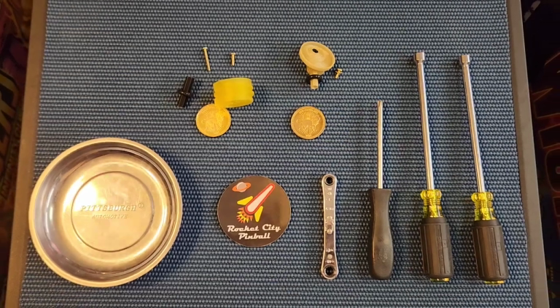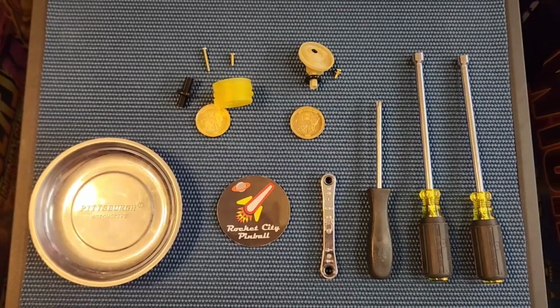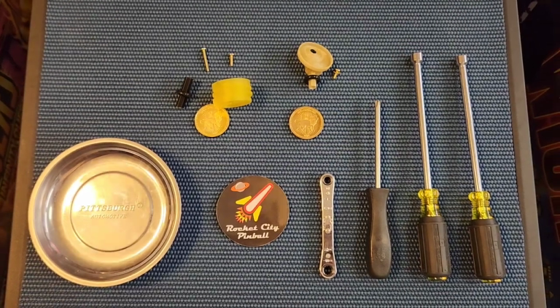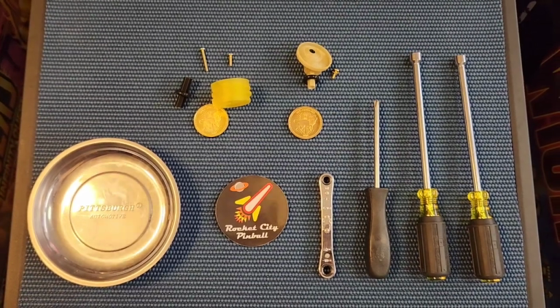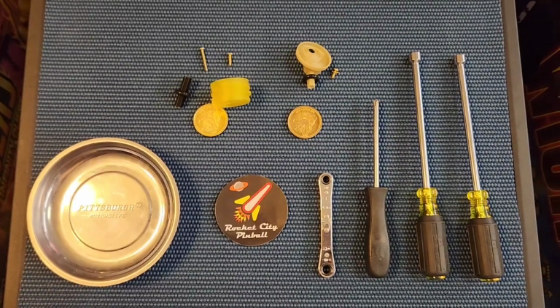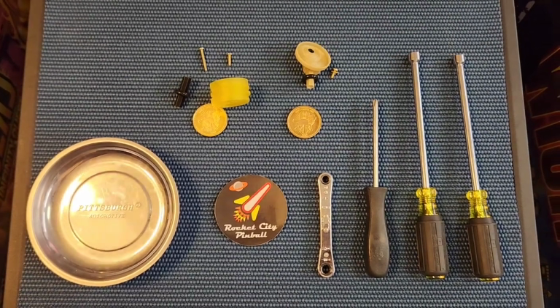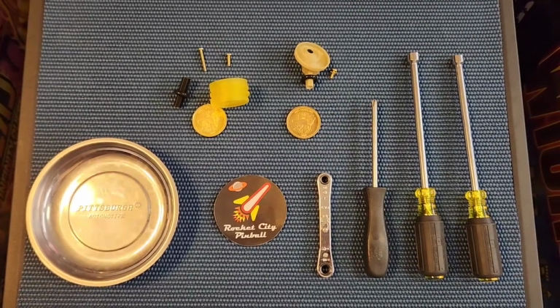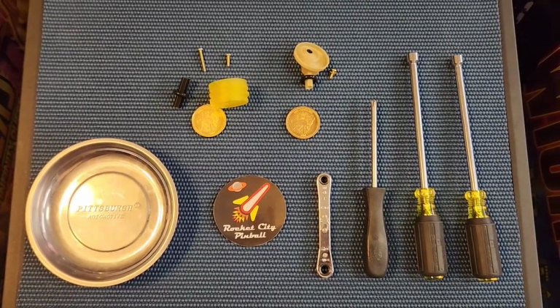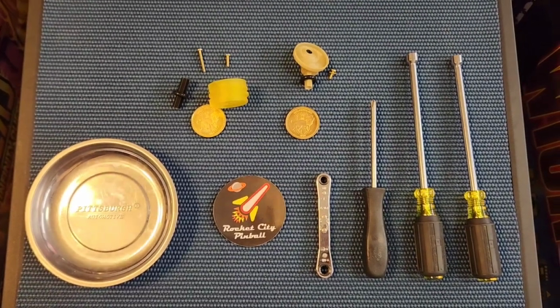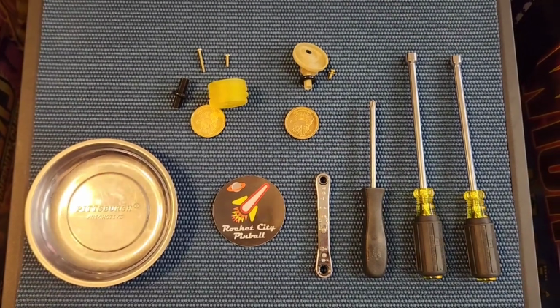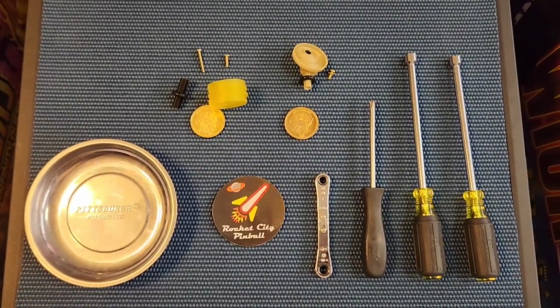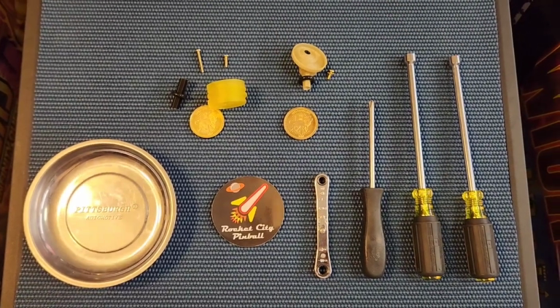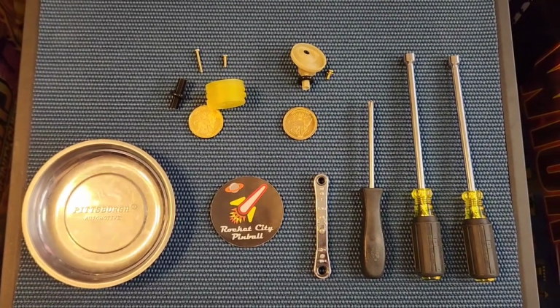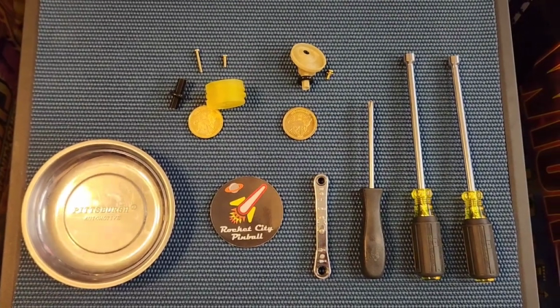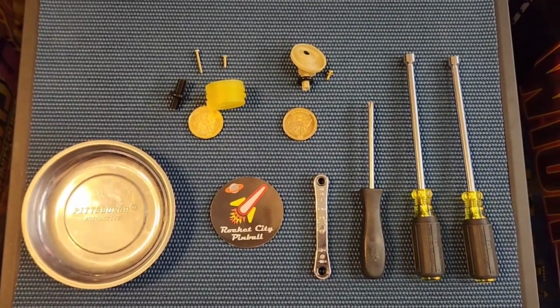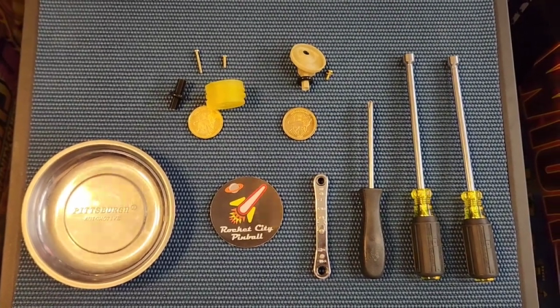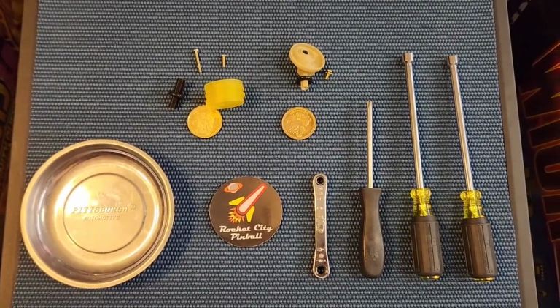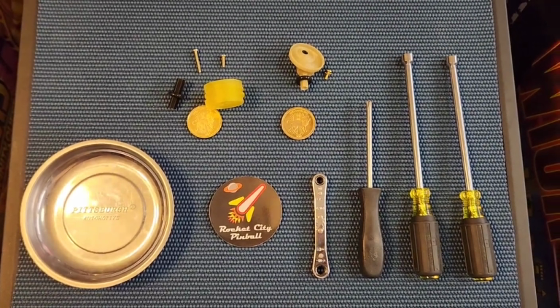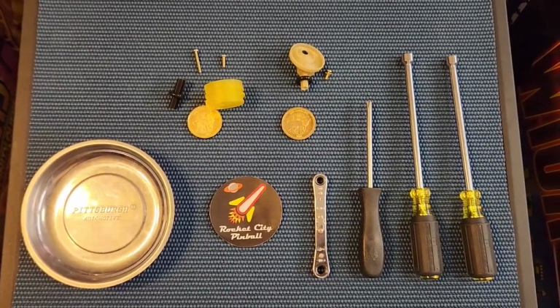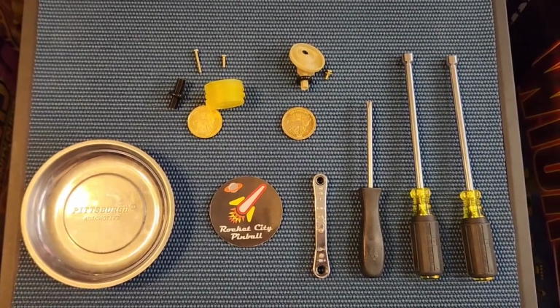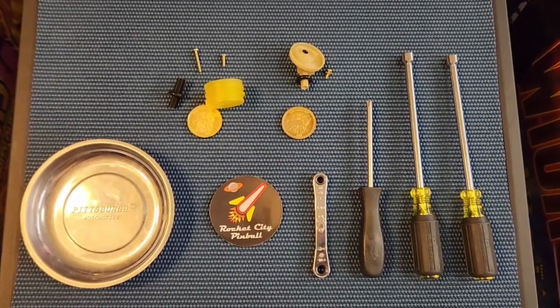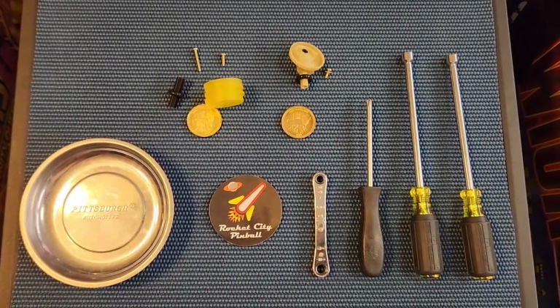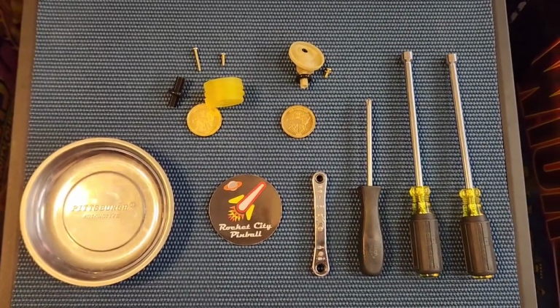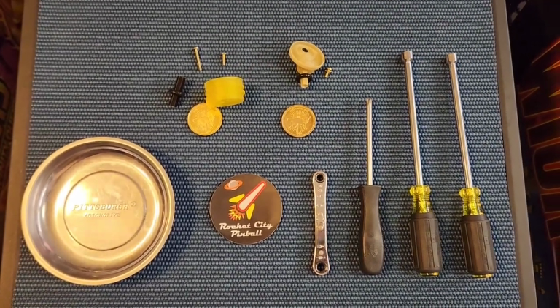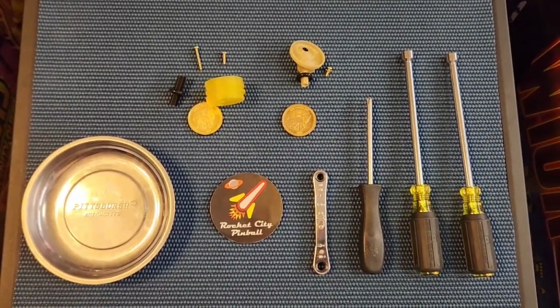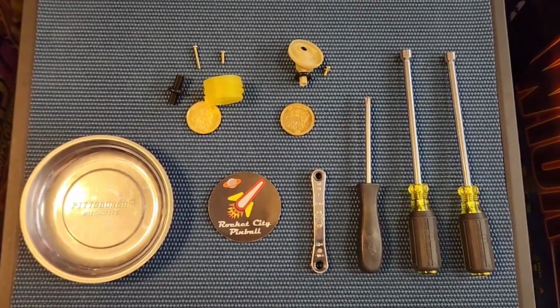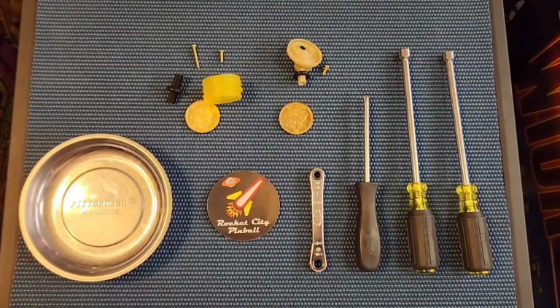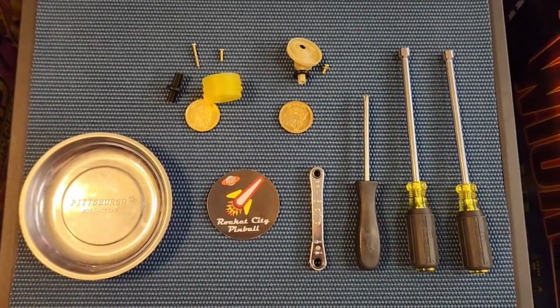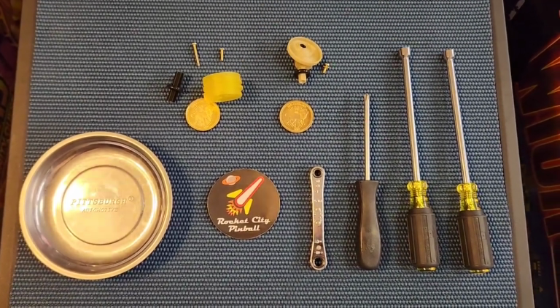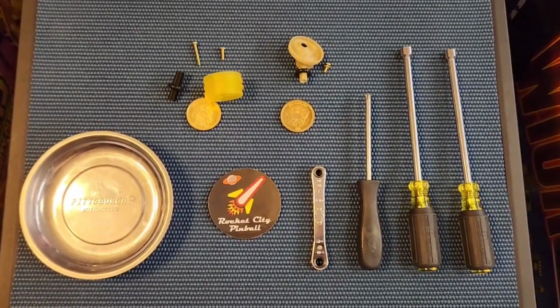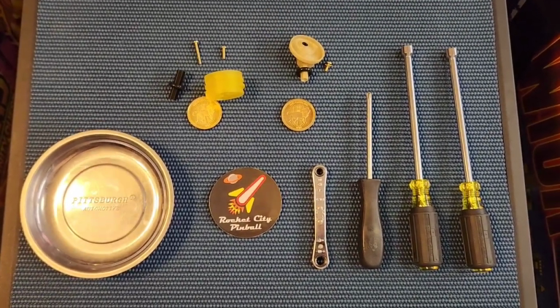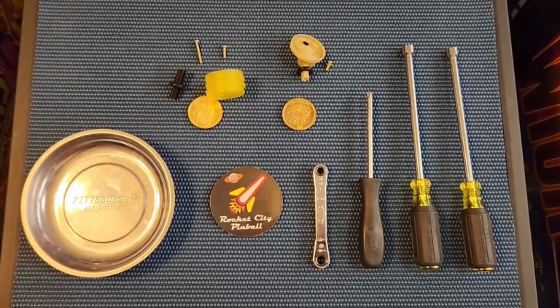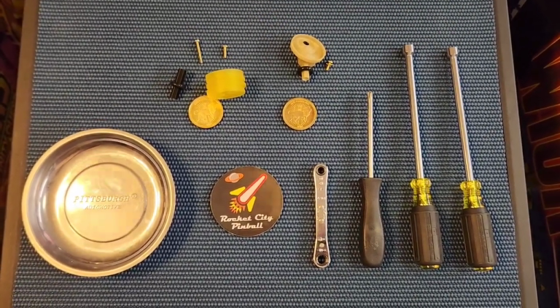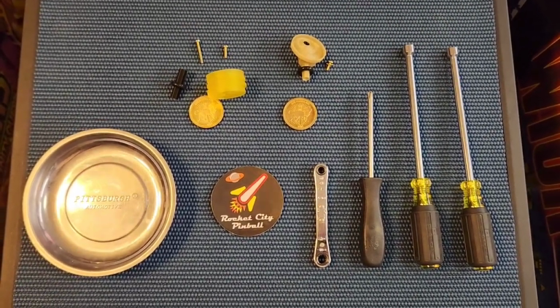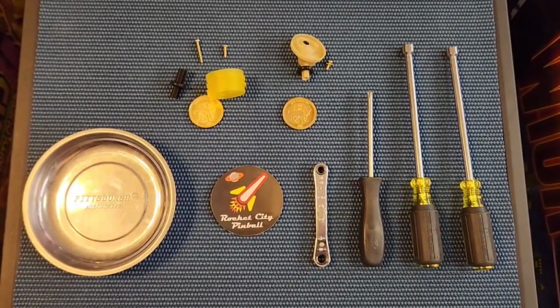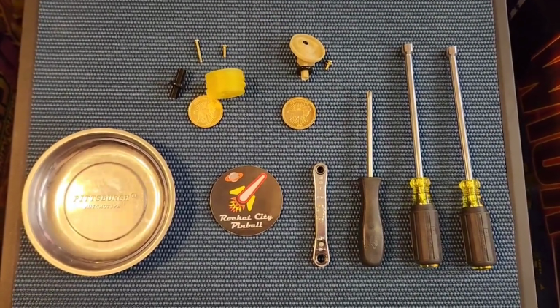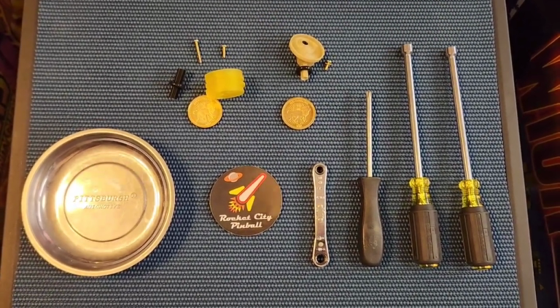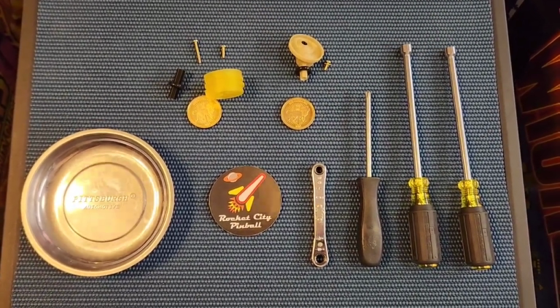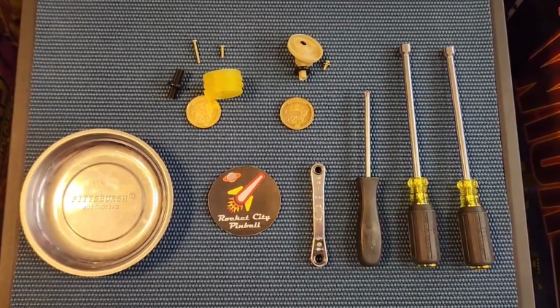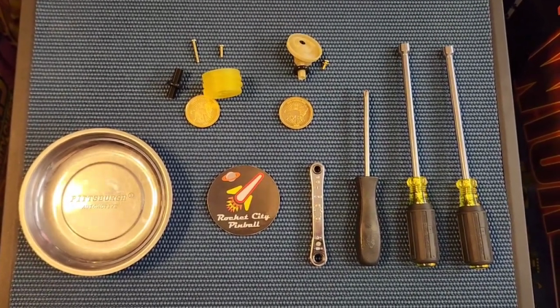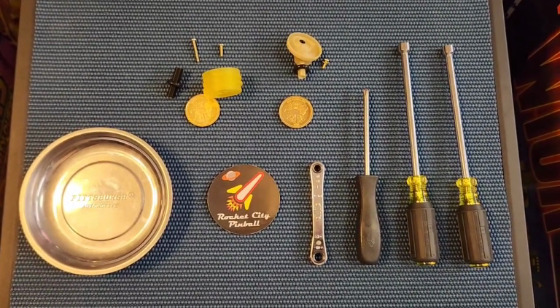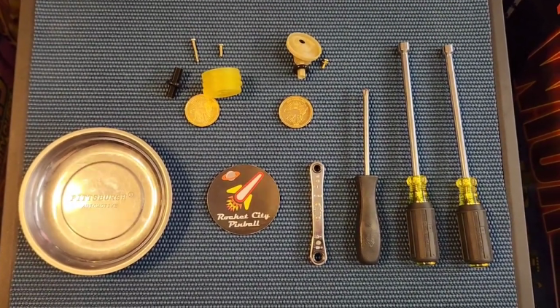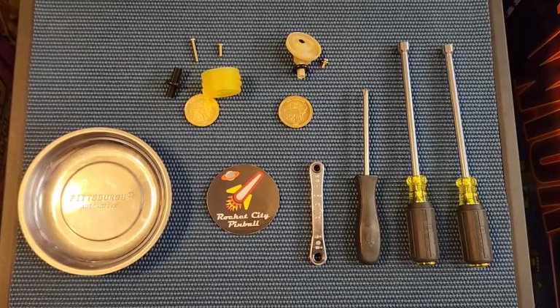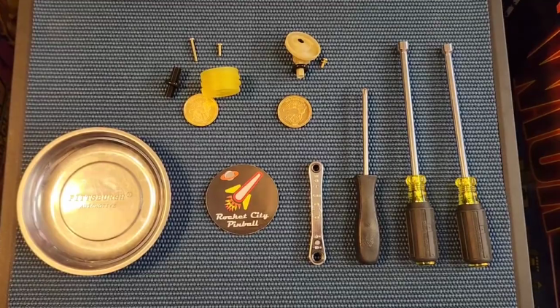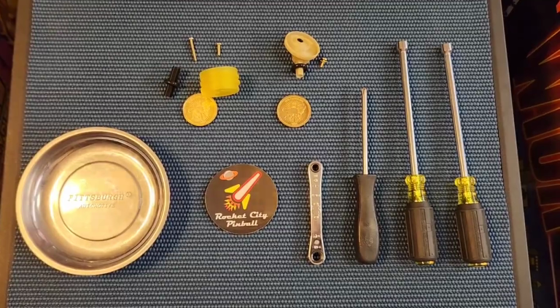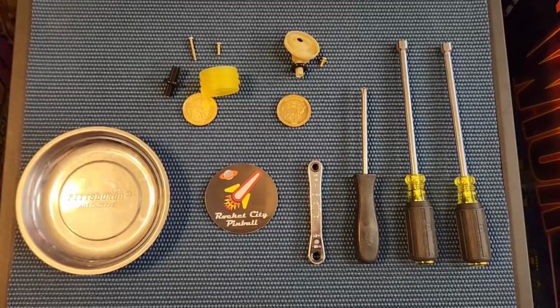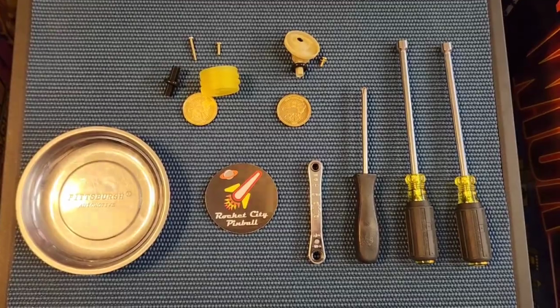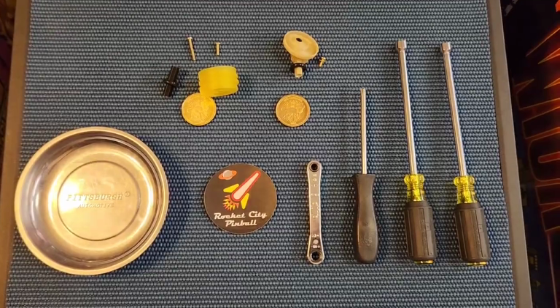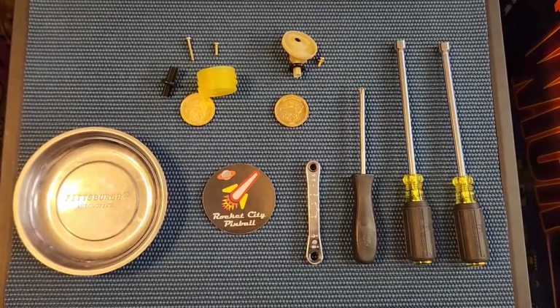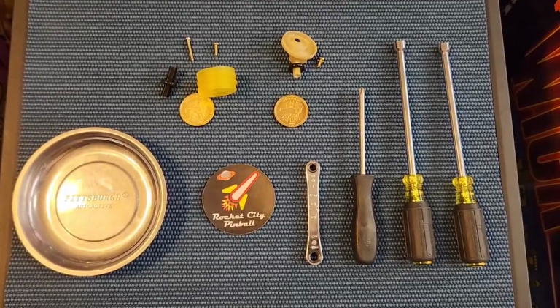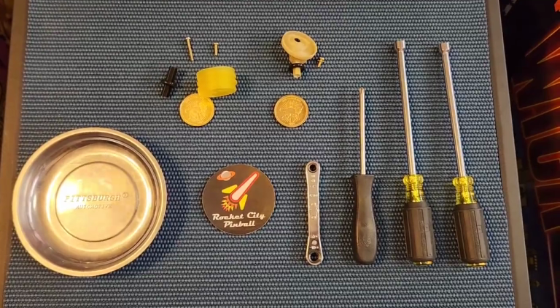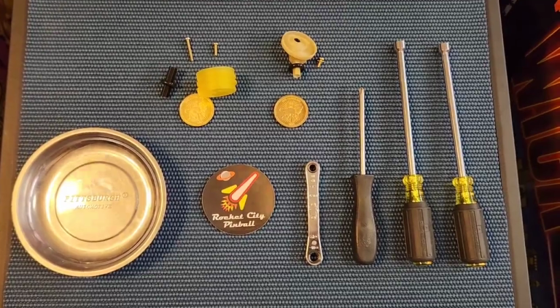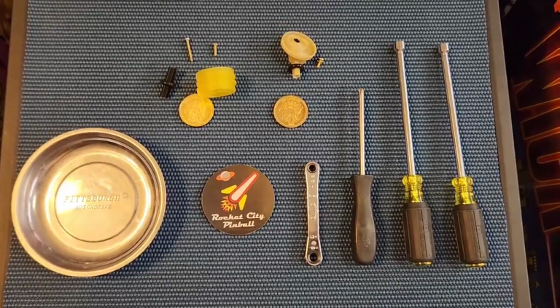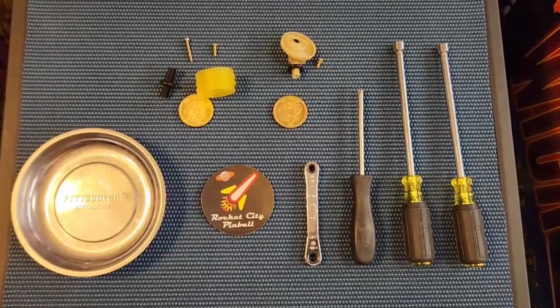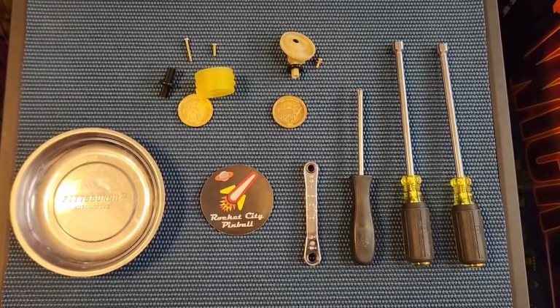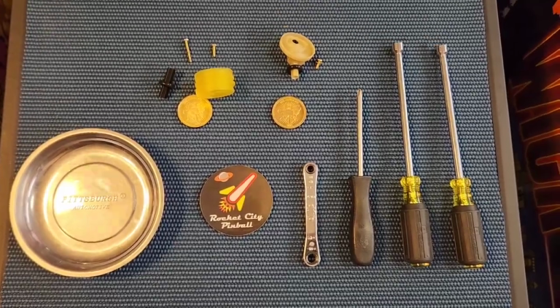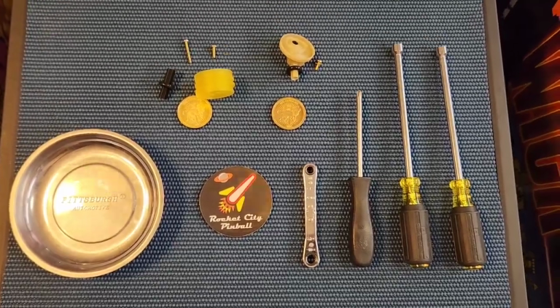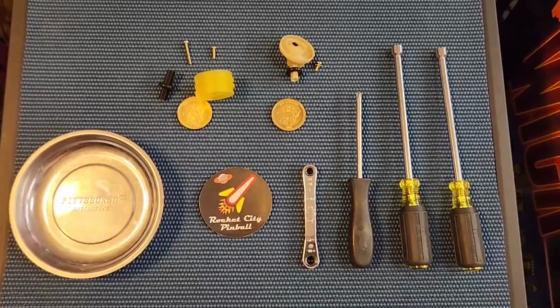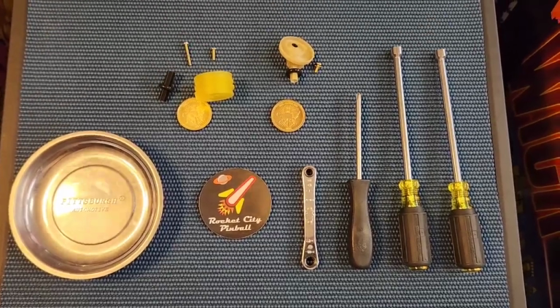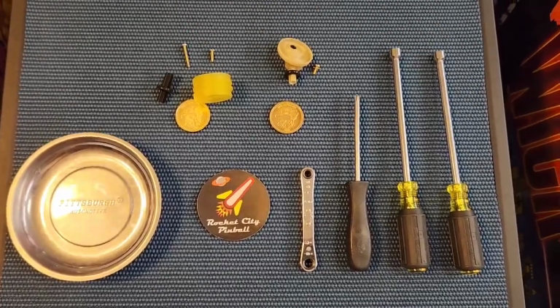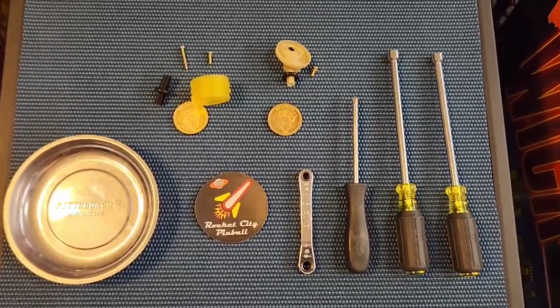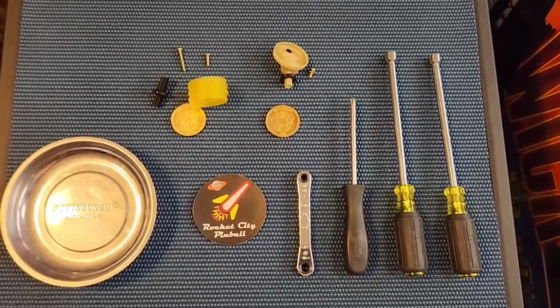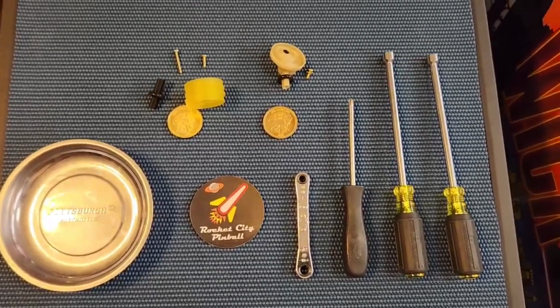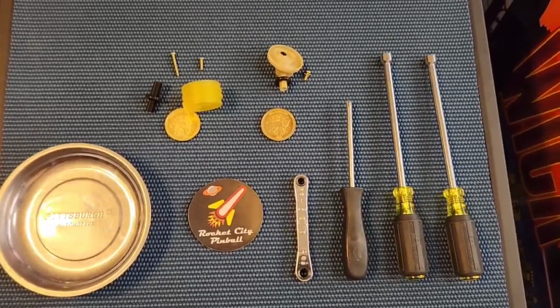Hey, this is Andy with Rocket City Pinball. Today I'm going to demonstrate how to install my John Wick coin stack upgrade mod.